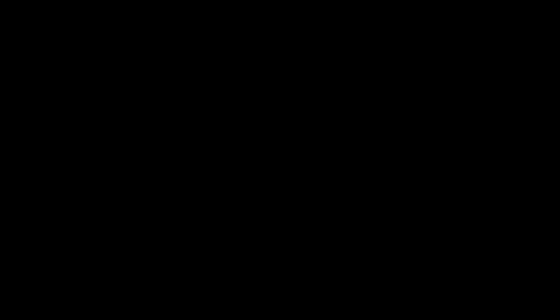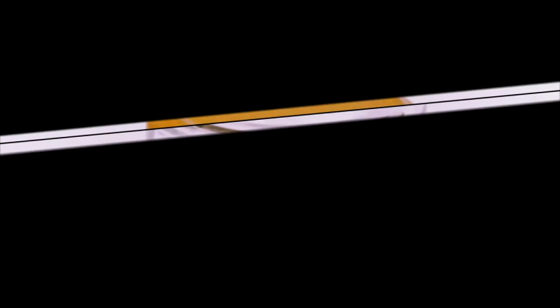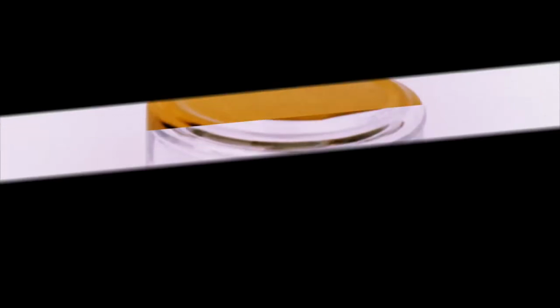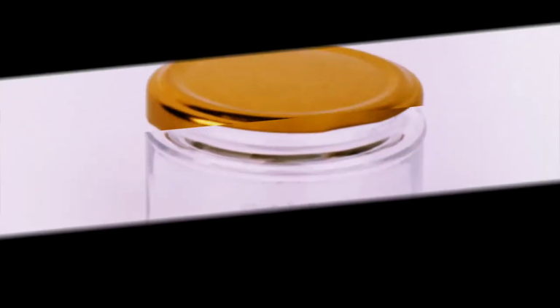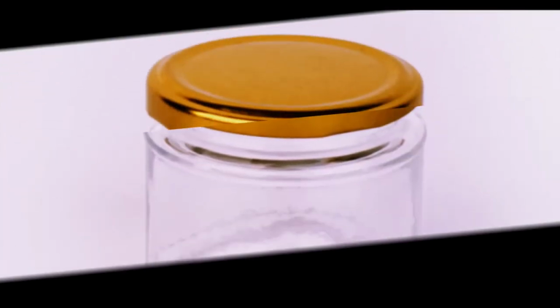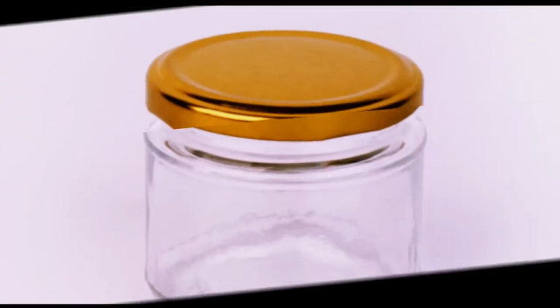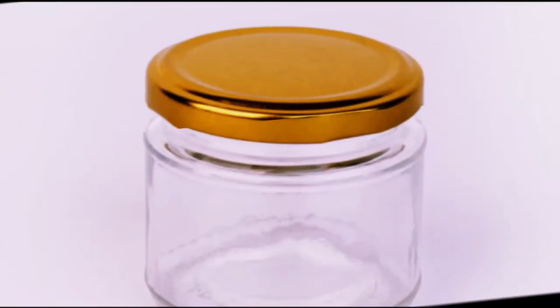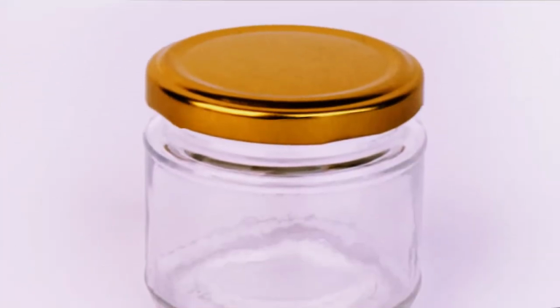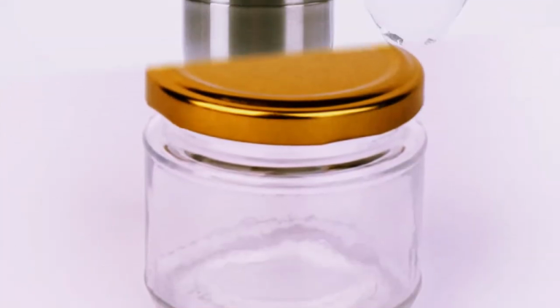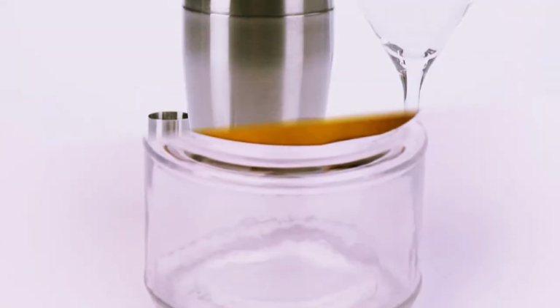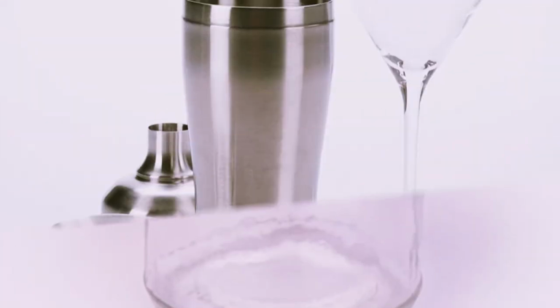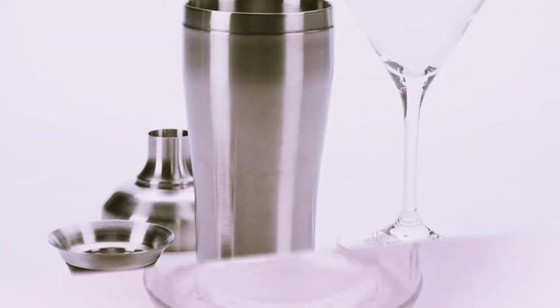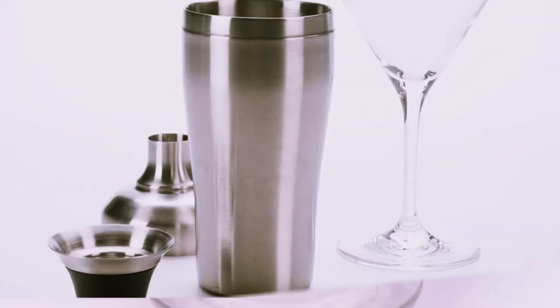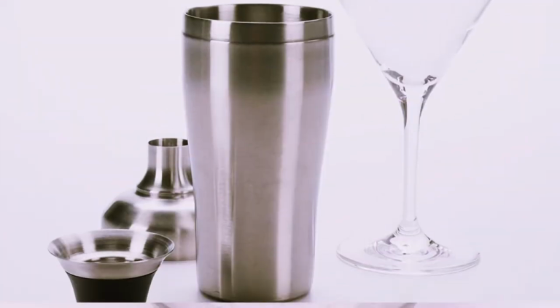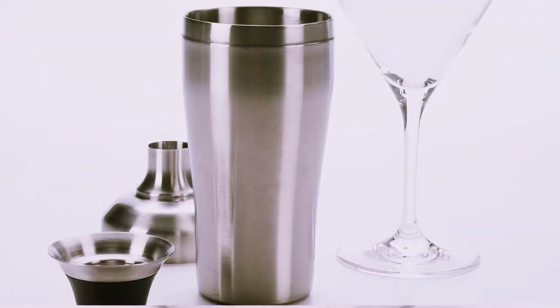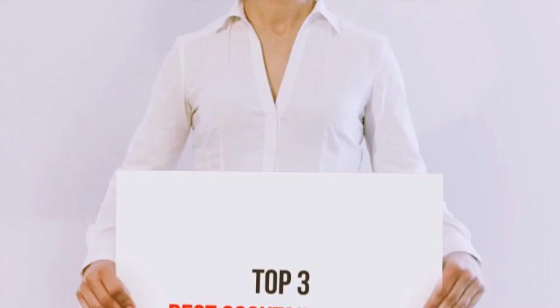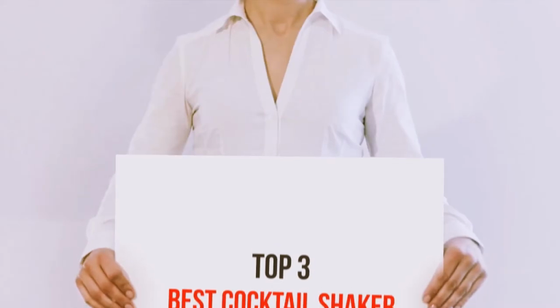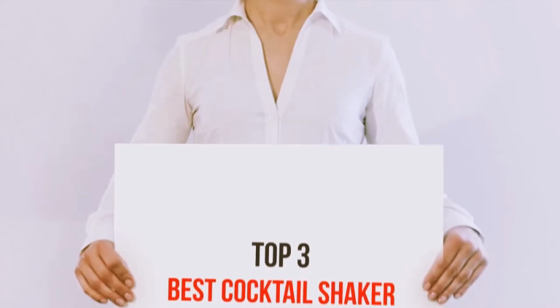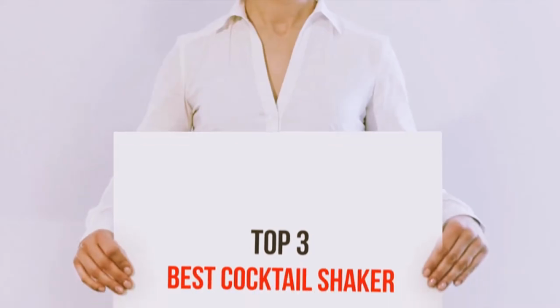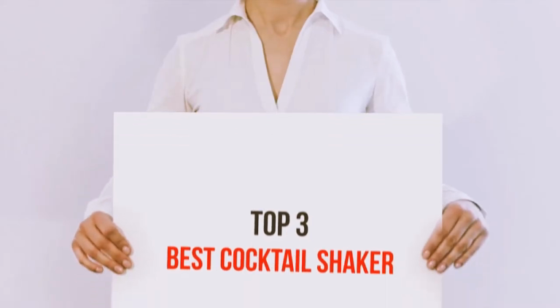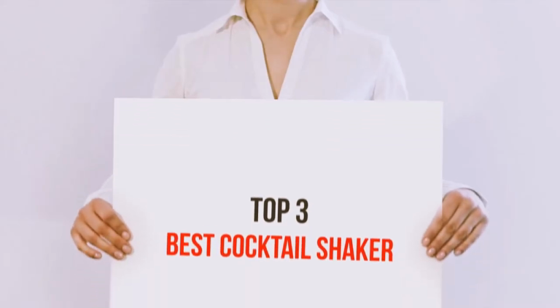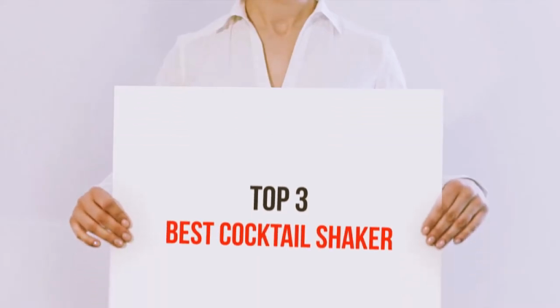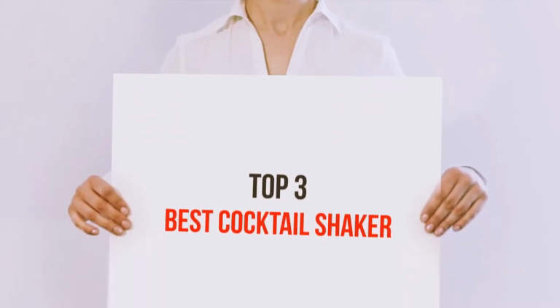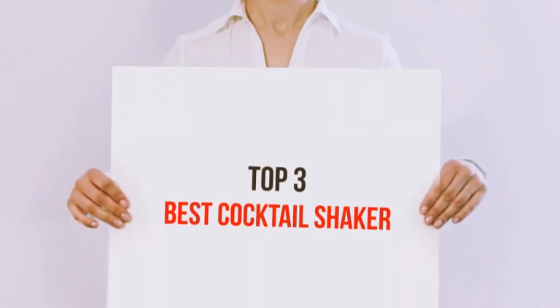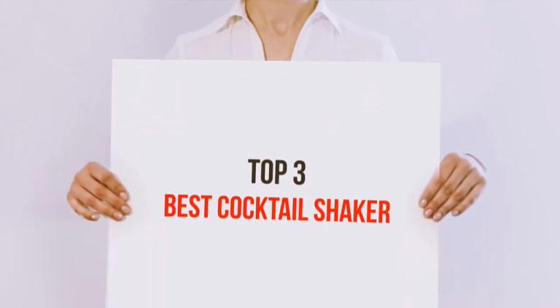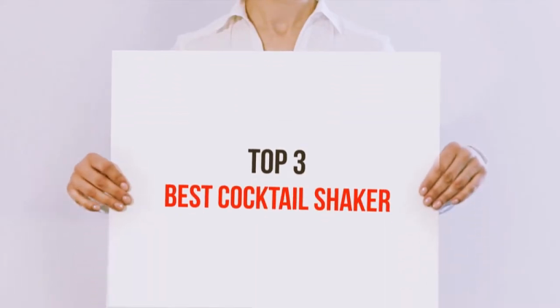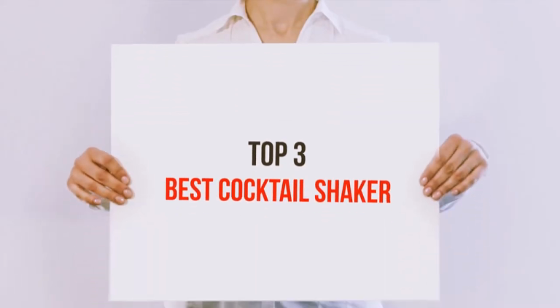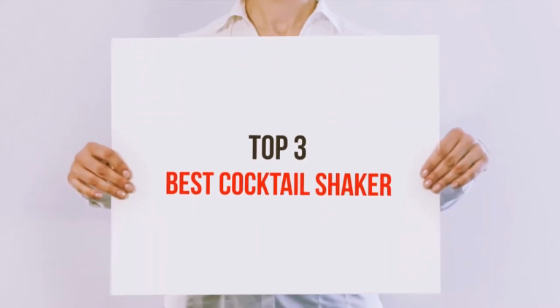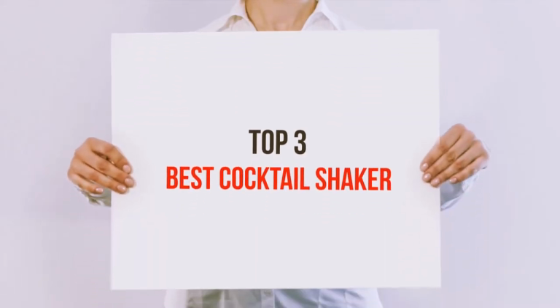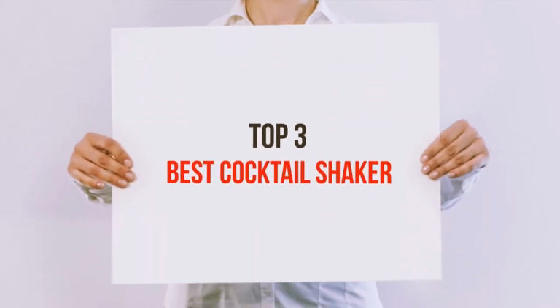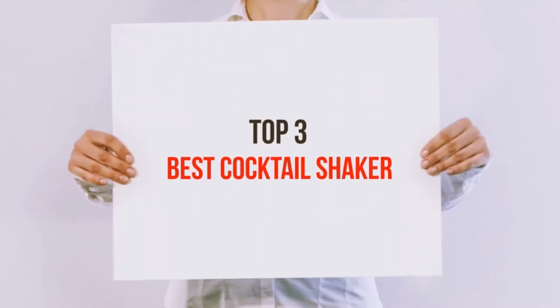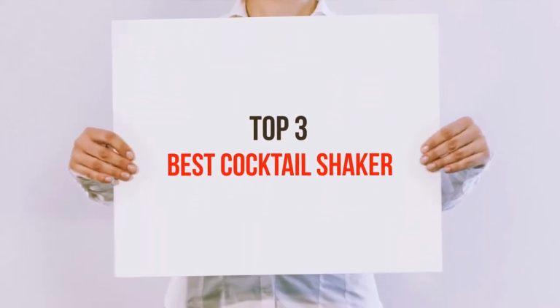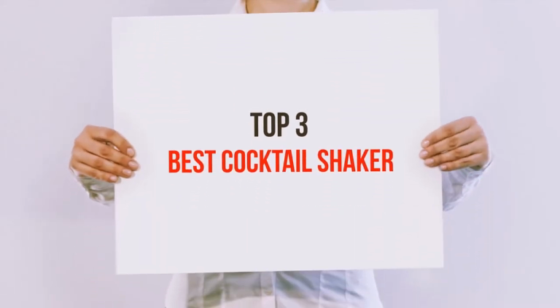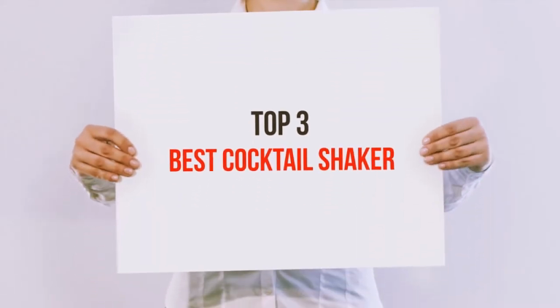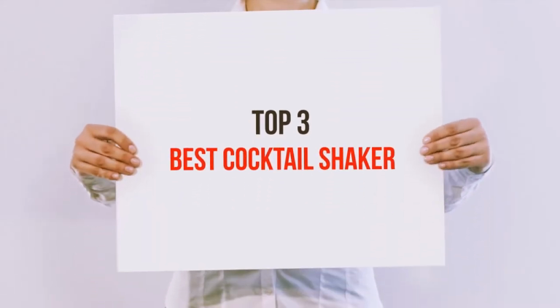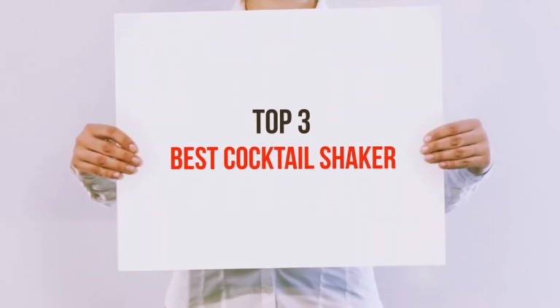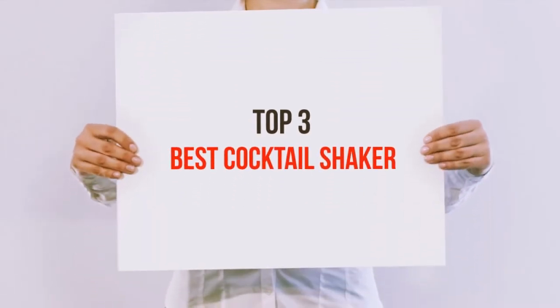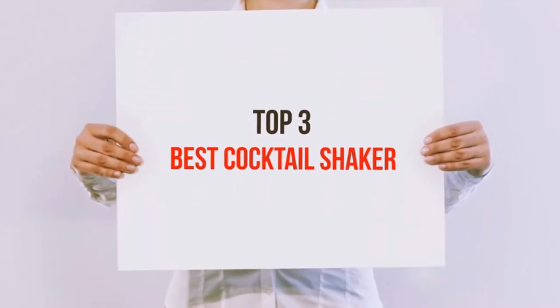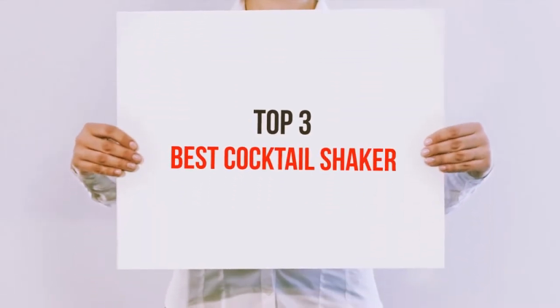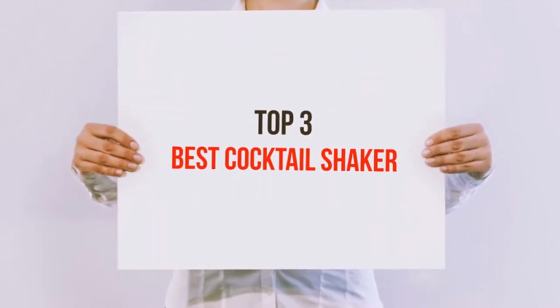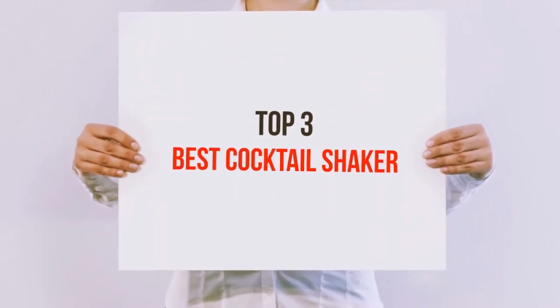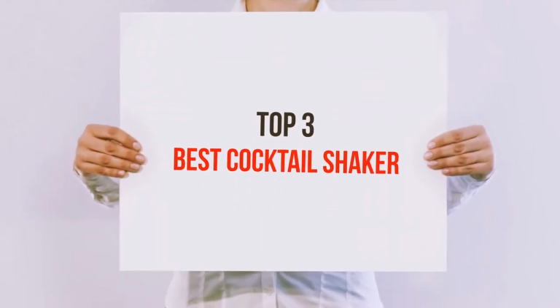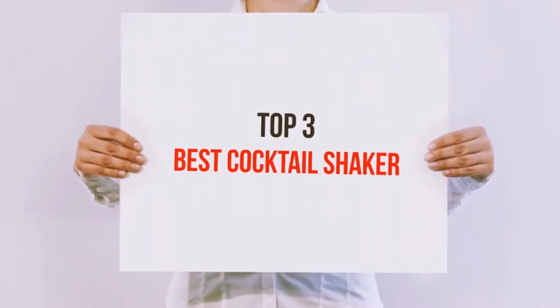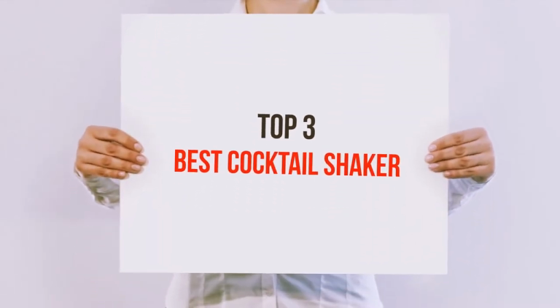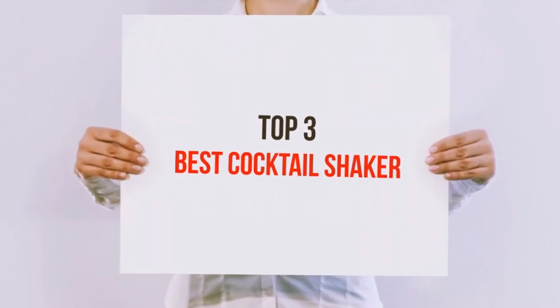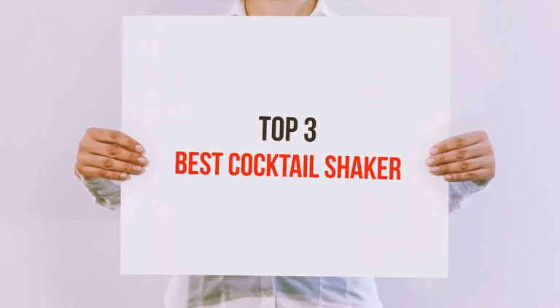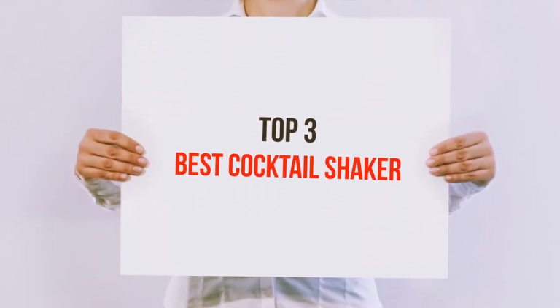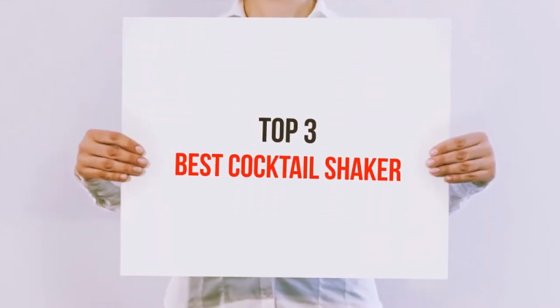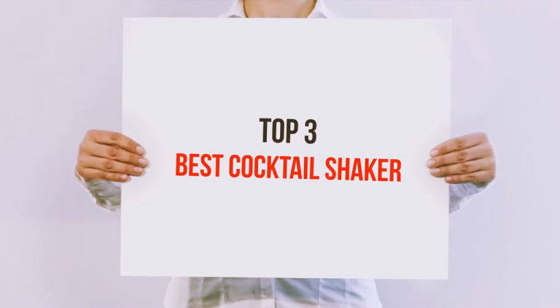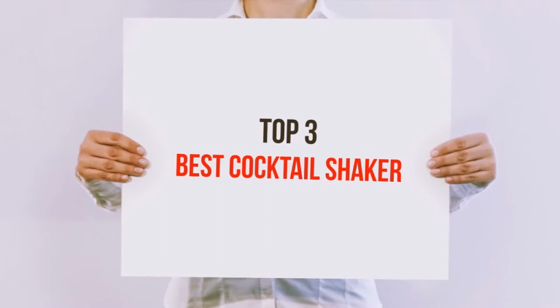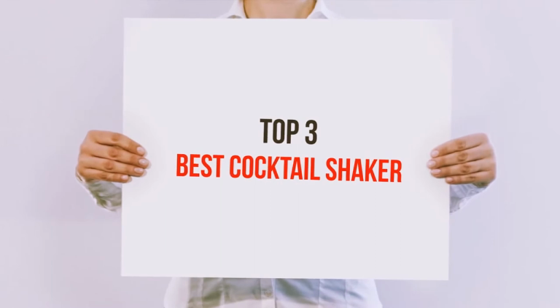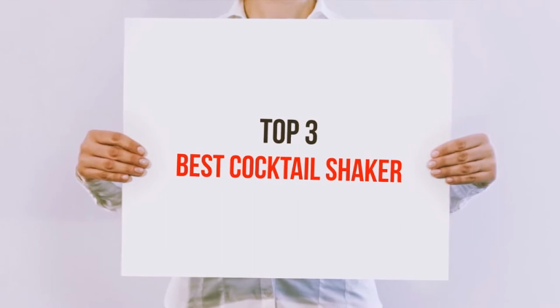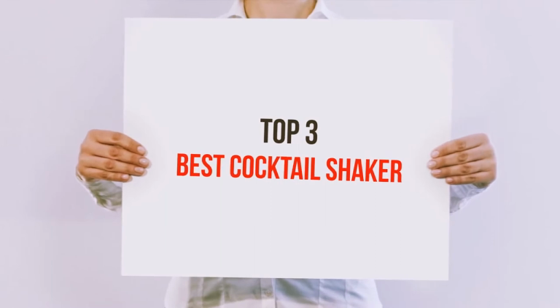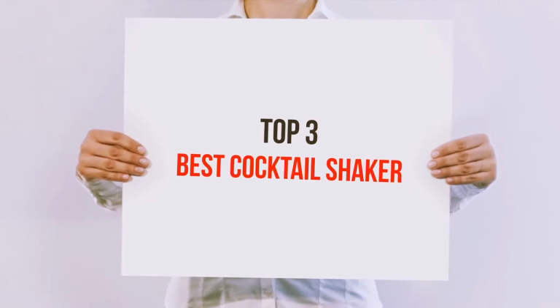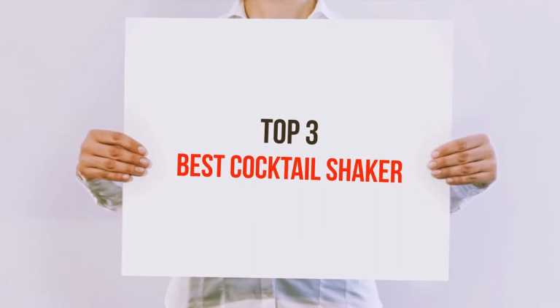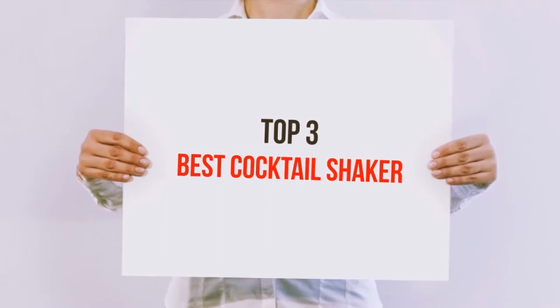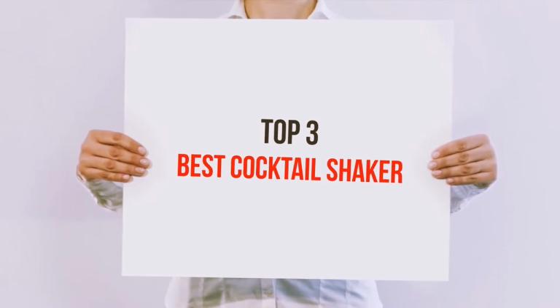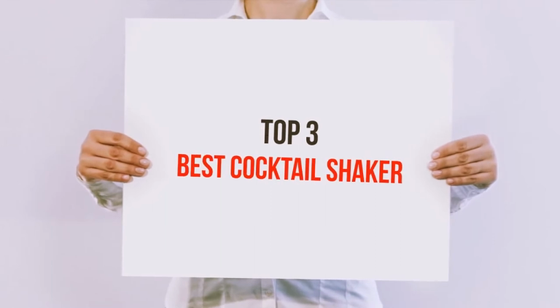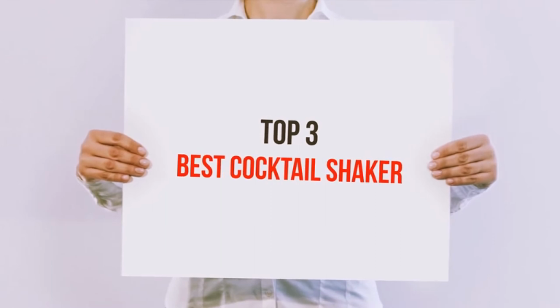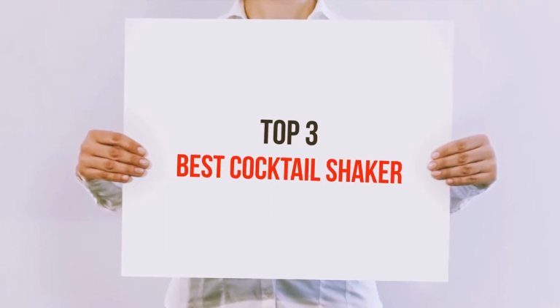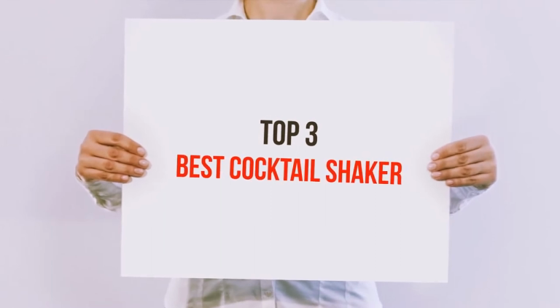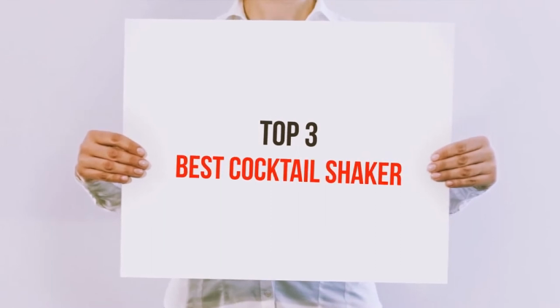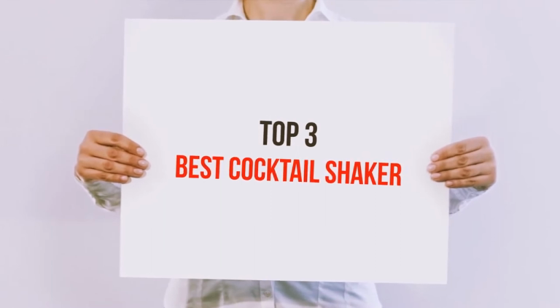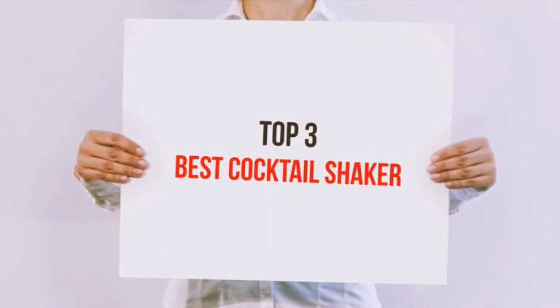Hi guys, welcome back to my channel. In today's video, we're gonna check out the Top 3 Best Cocktail Shakers.